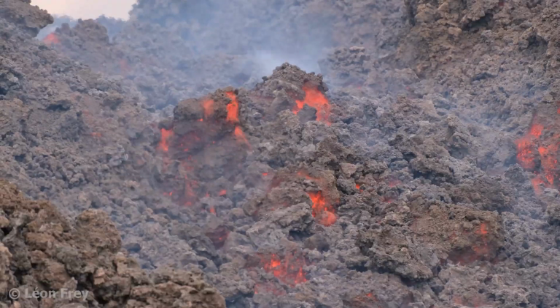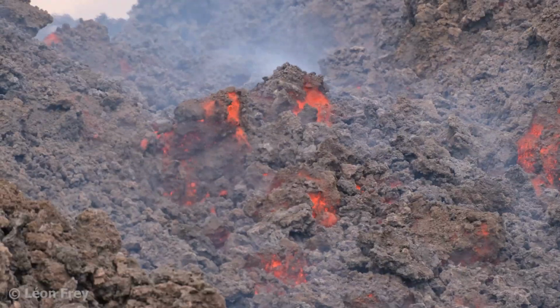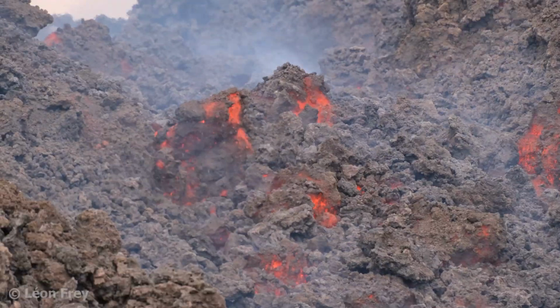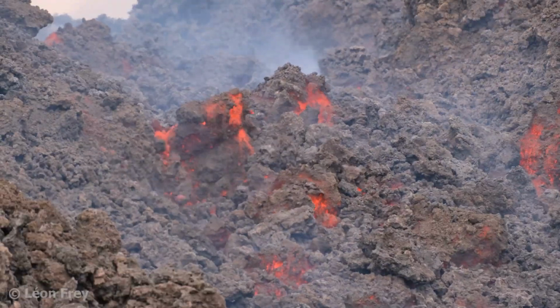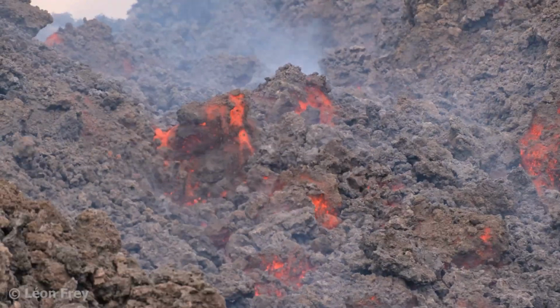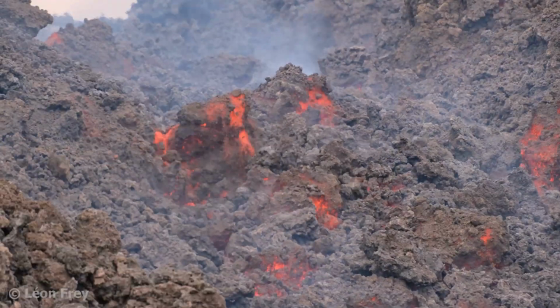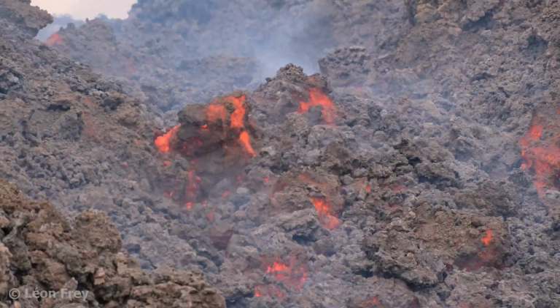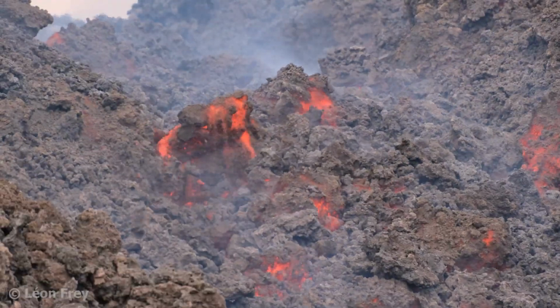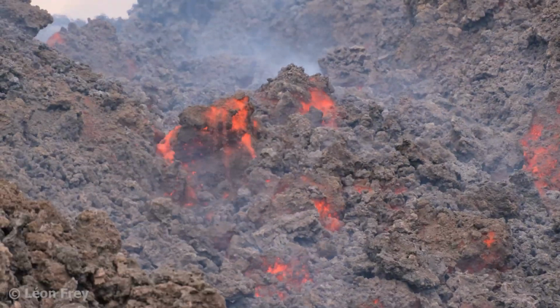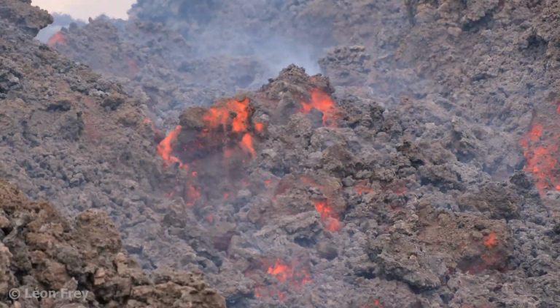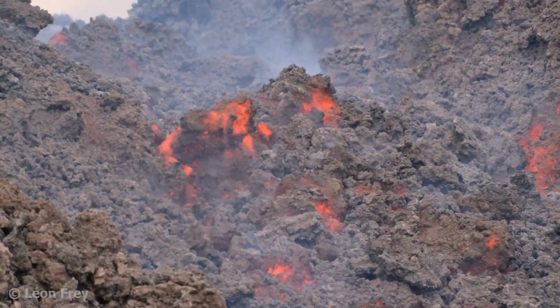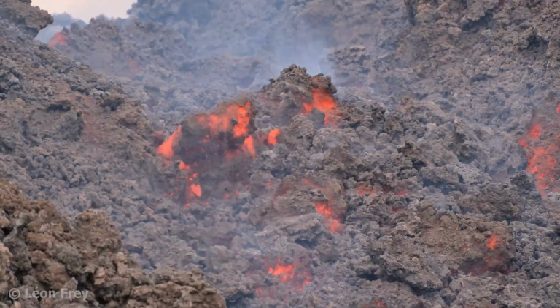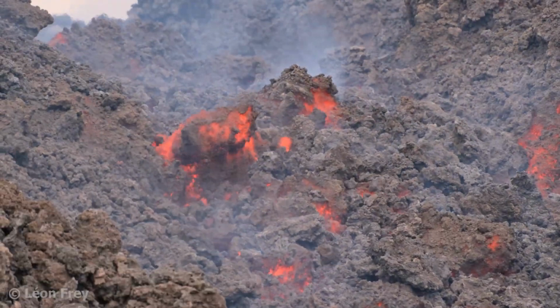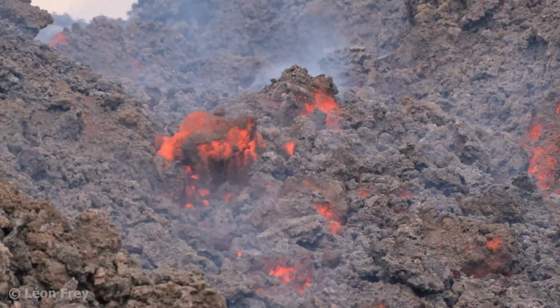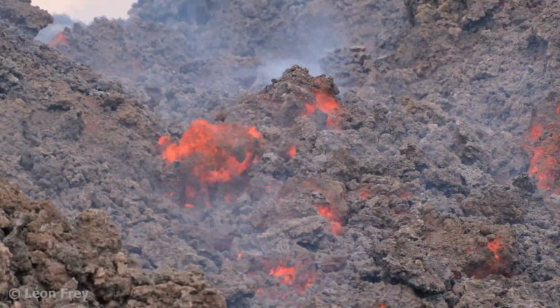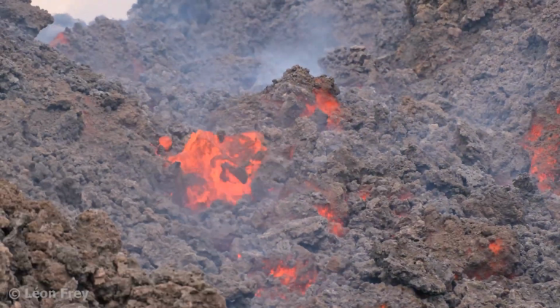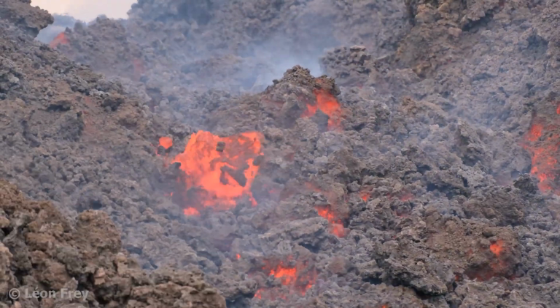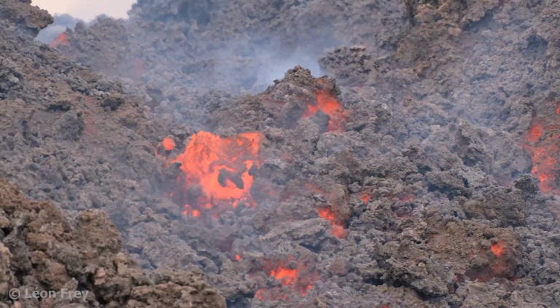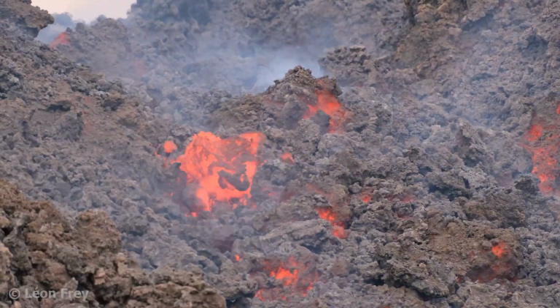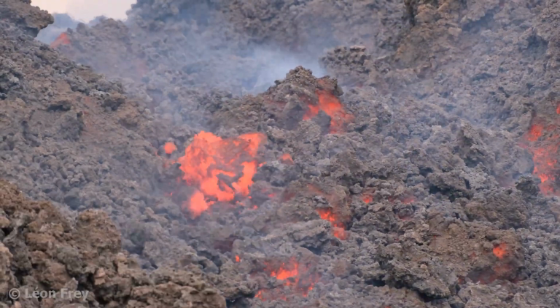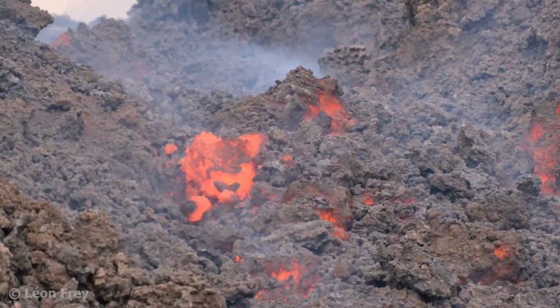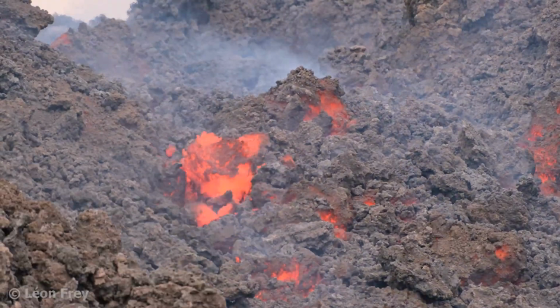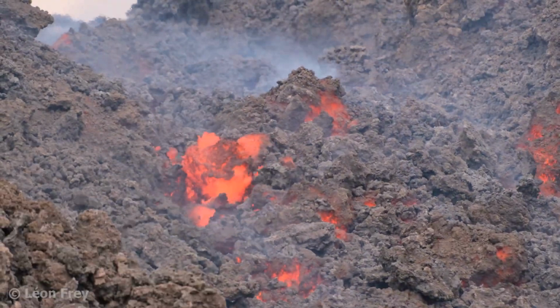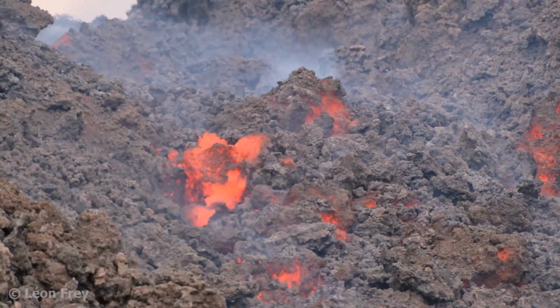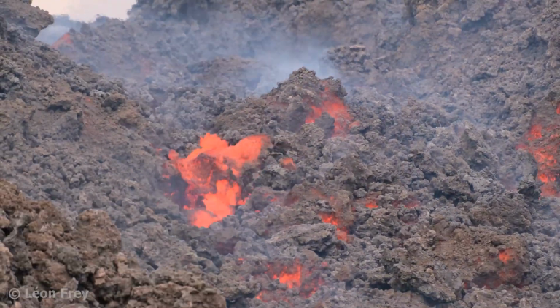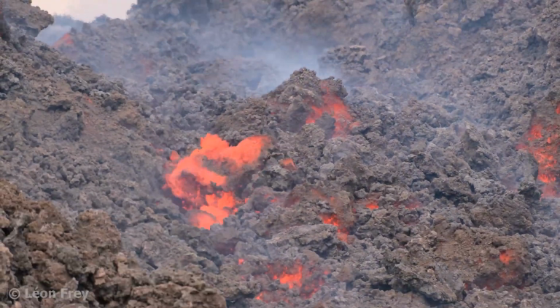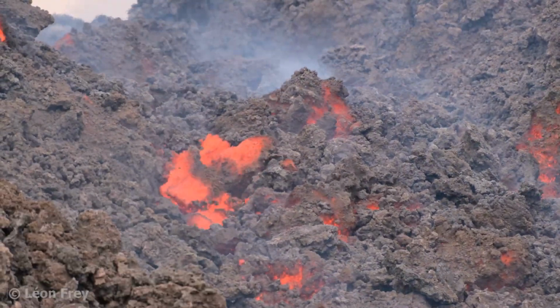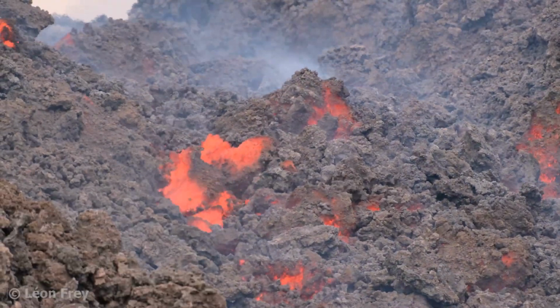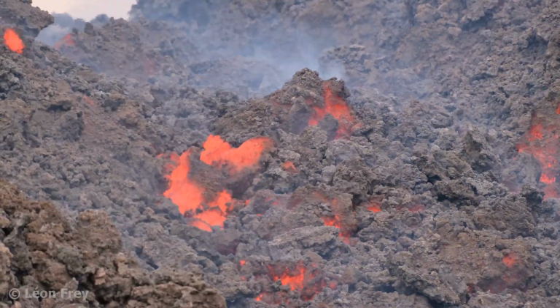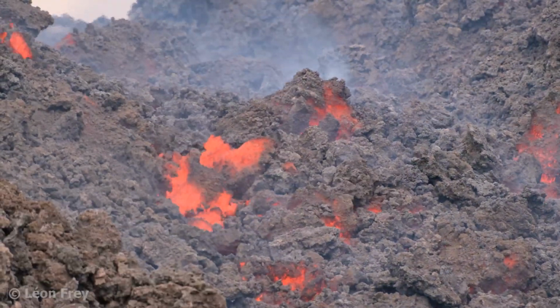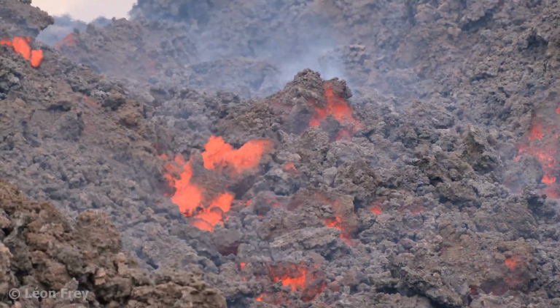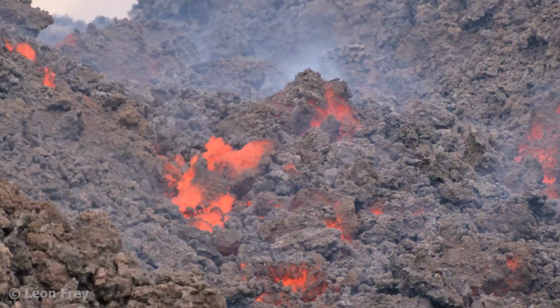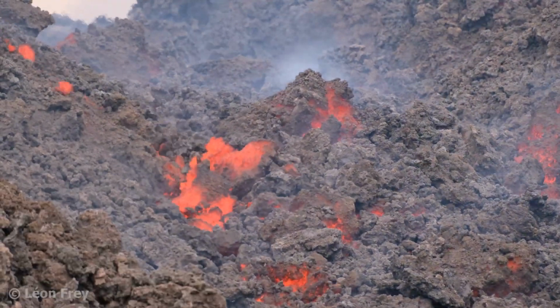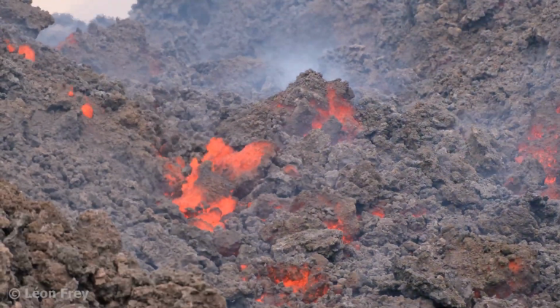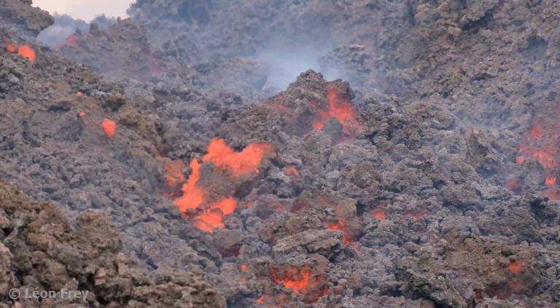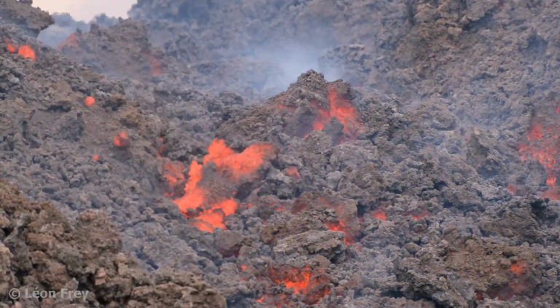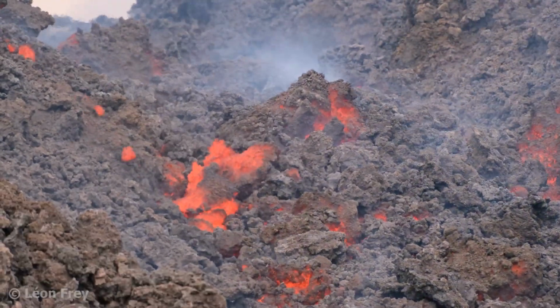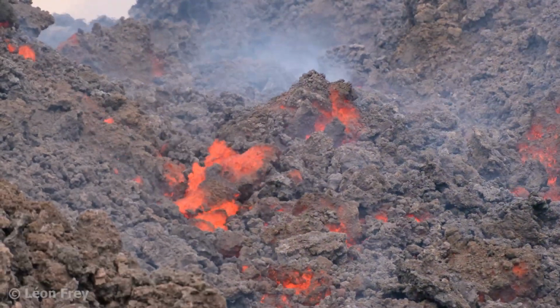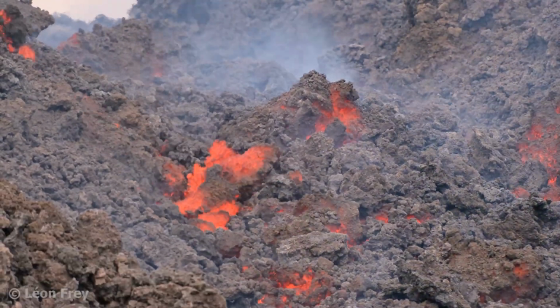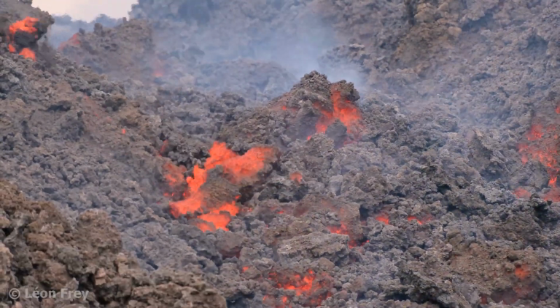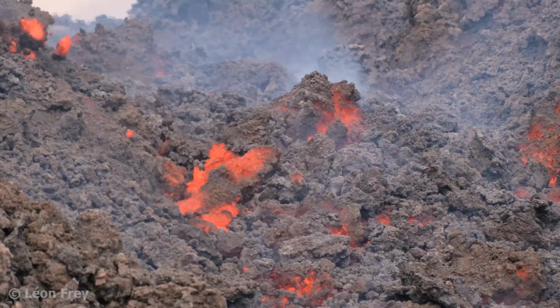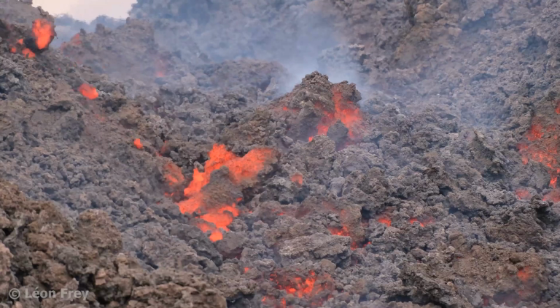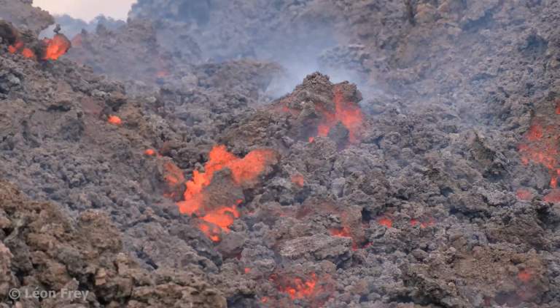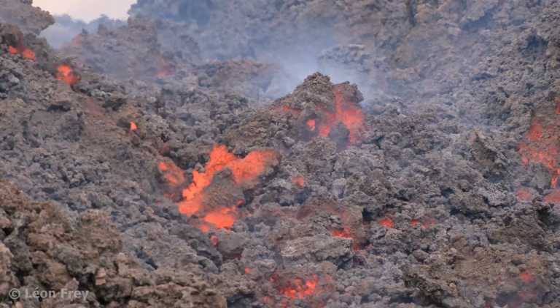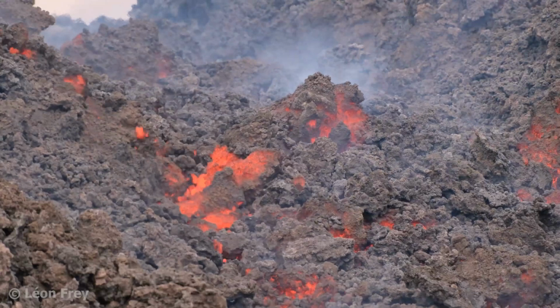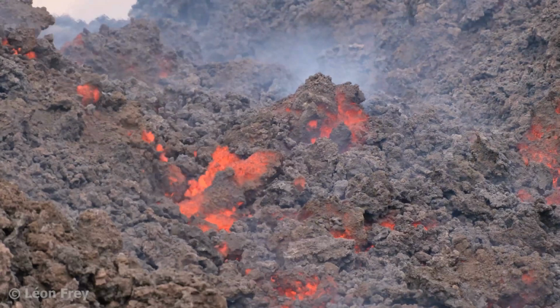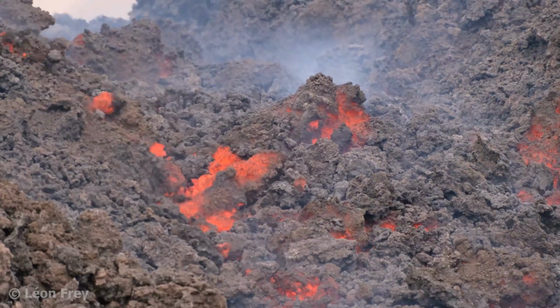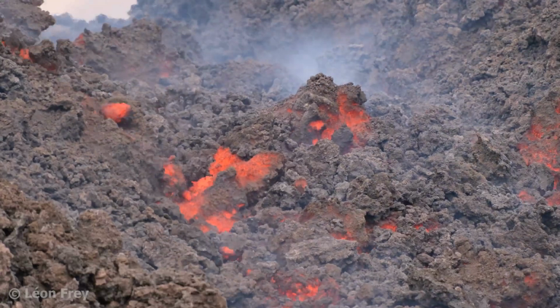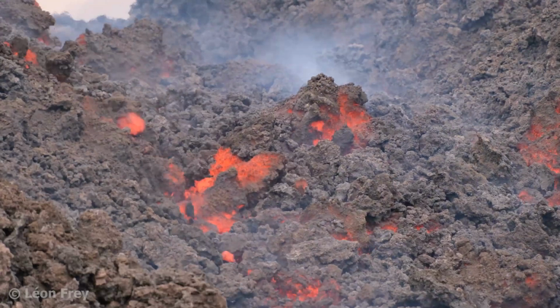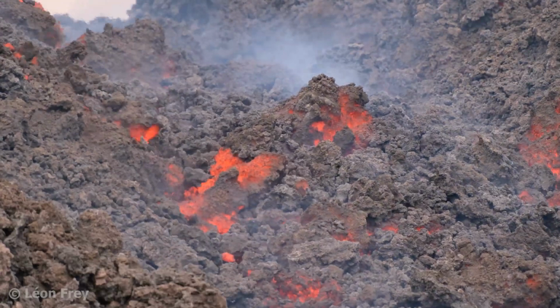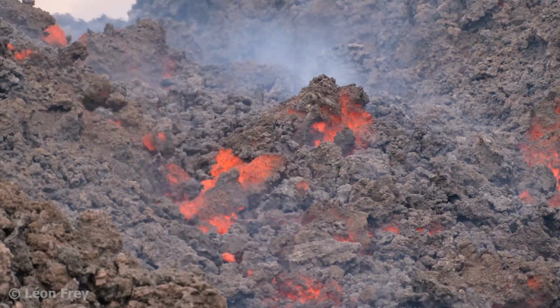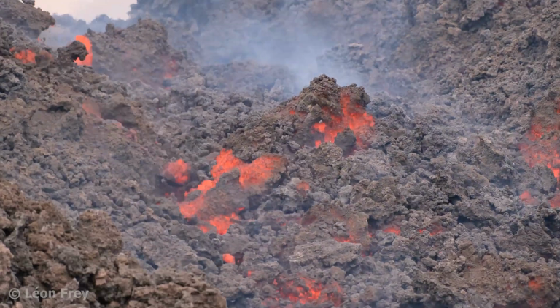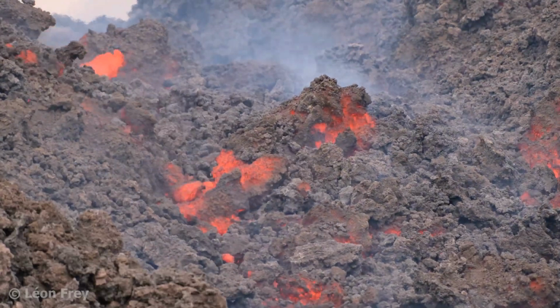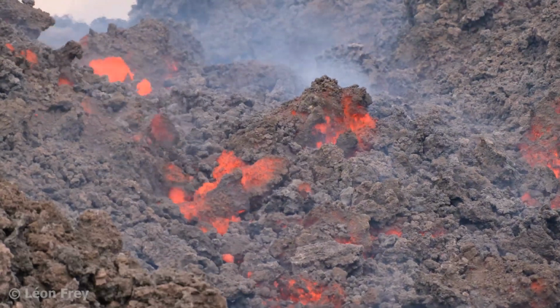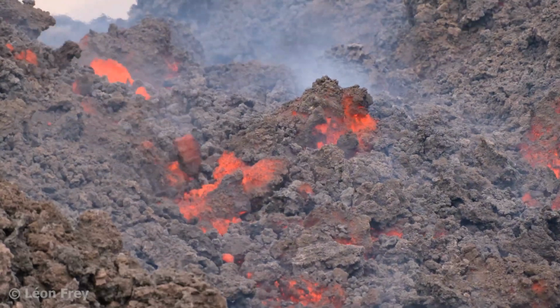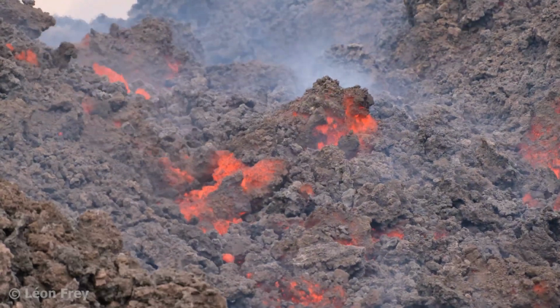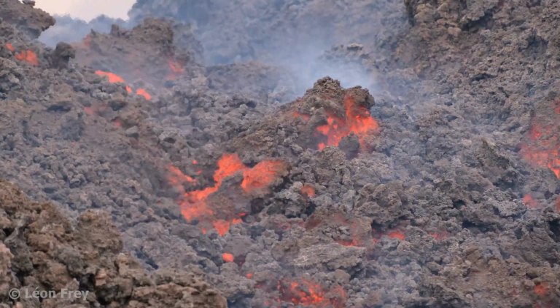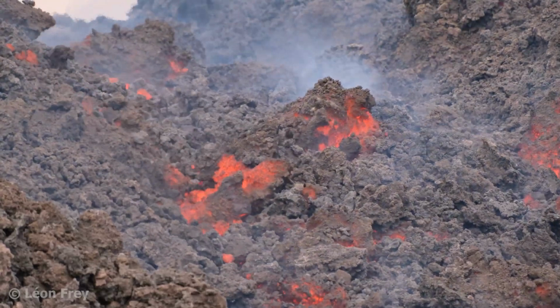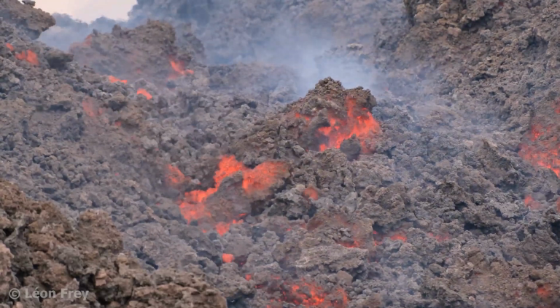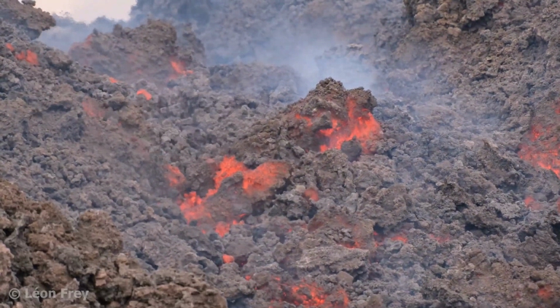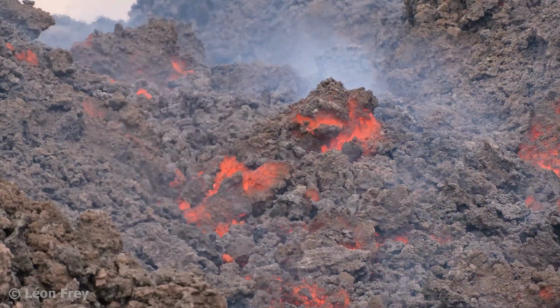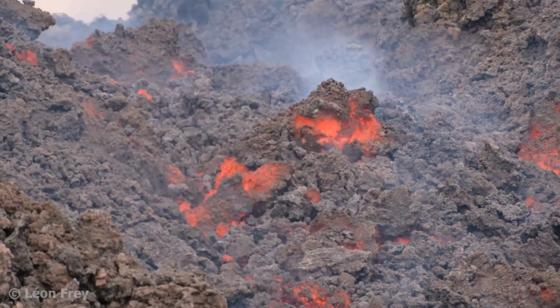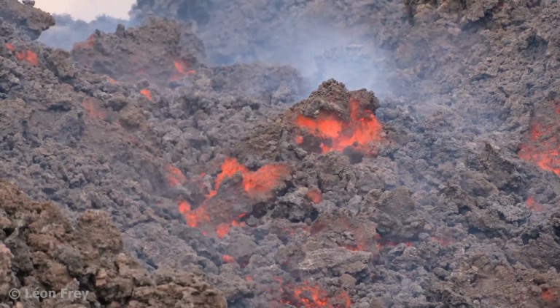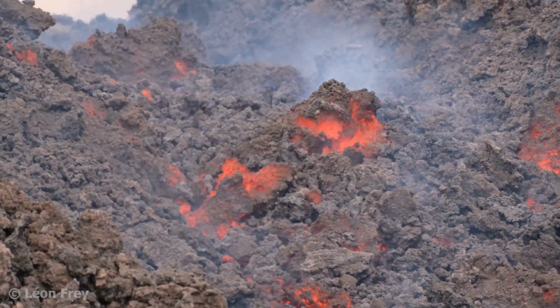In the following two videos, we will have a more detailed look at both shield and stratovolcanoes. See you there!